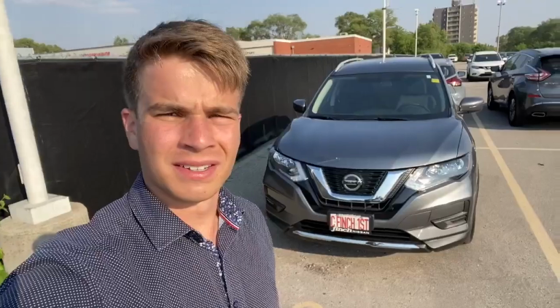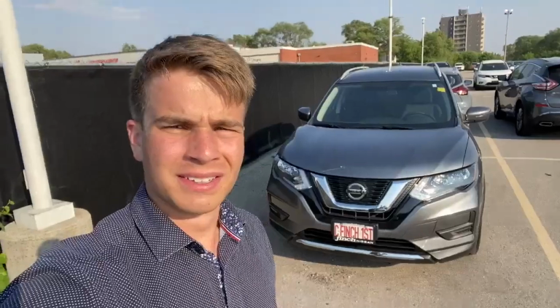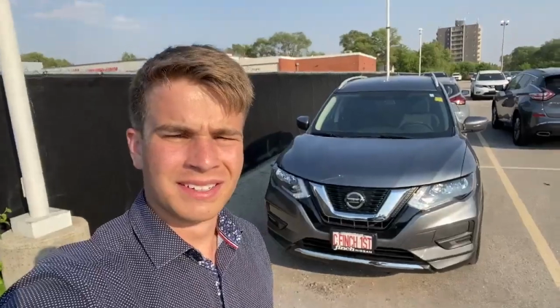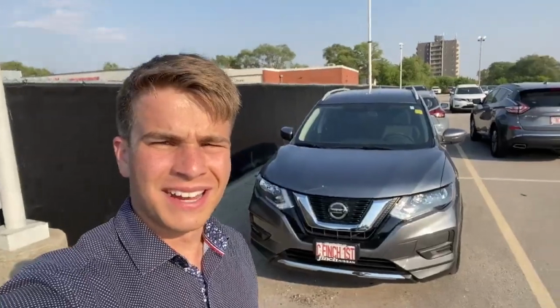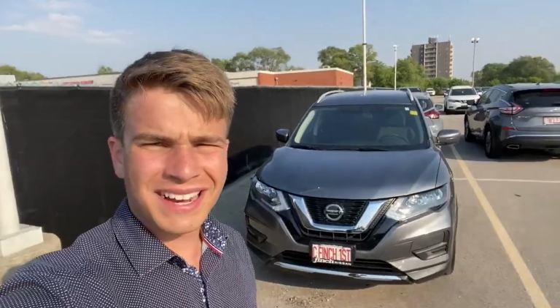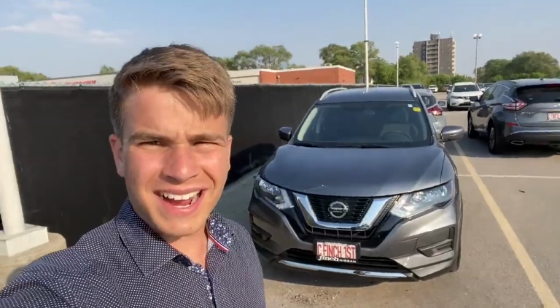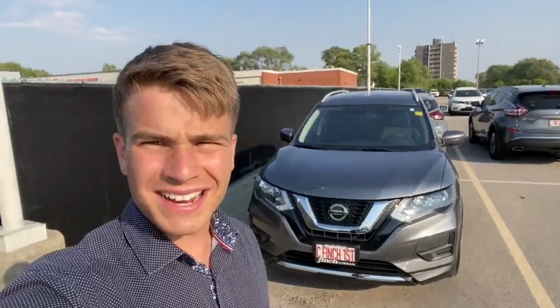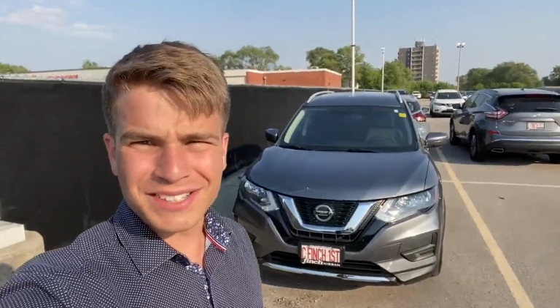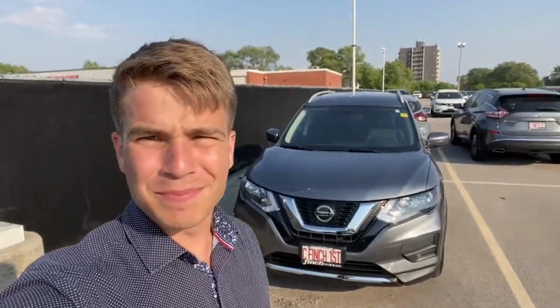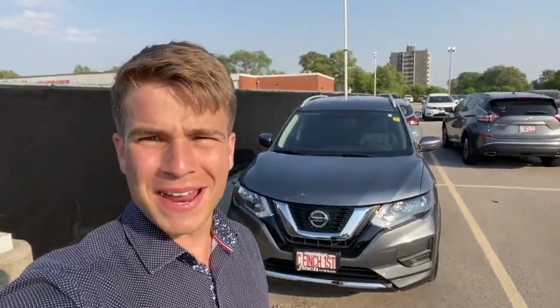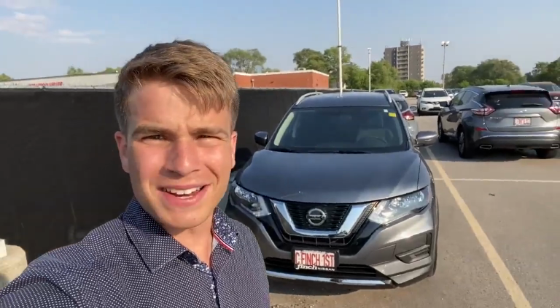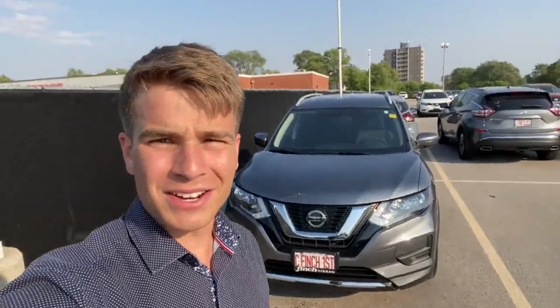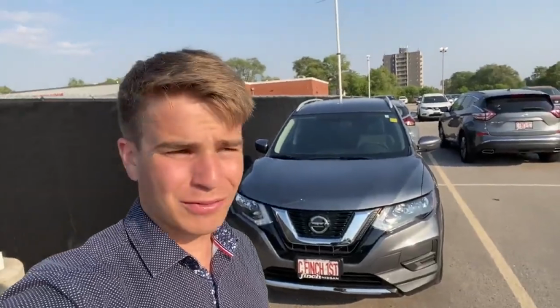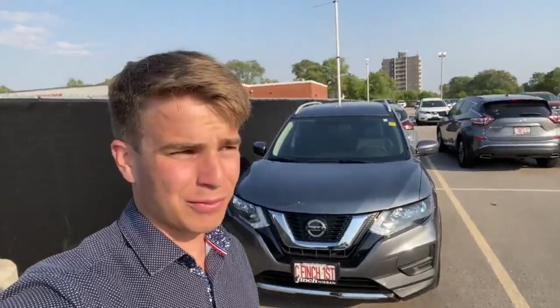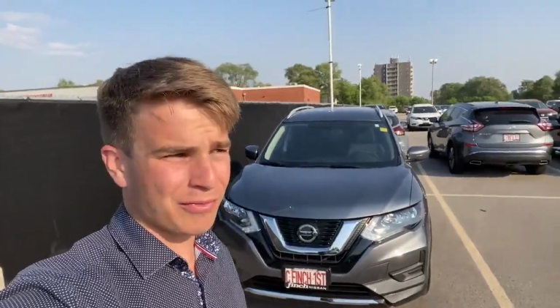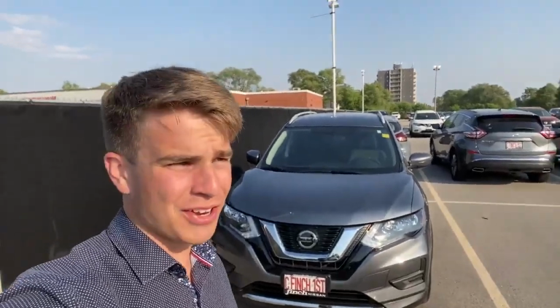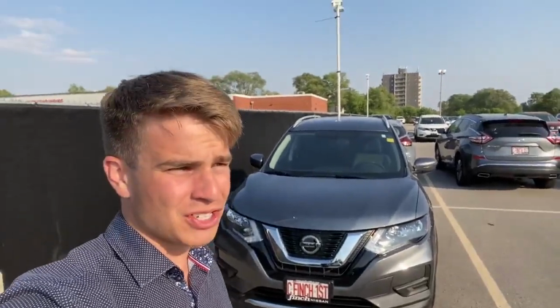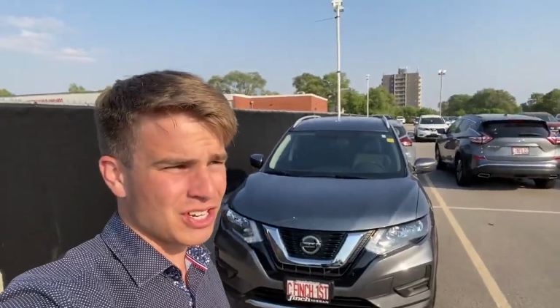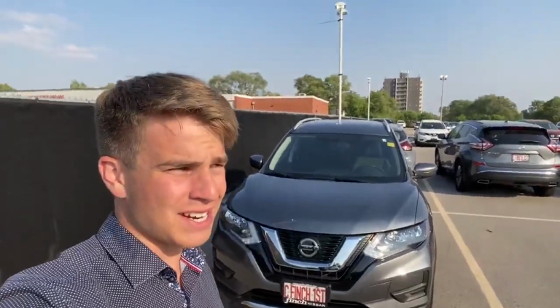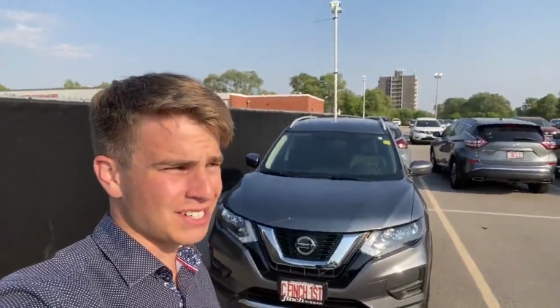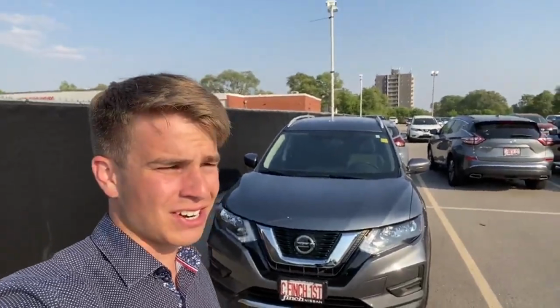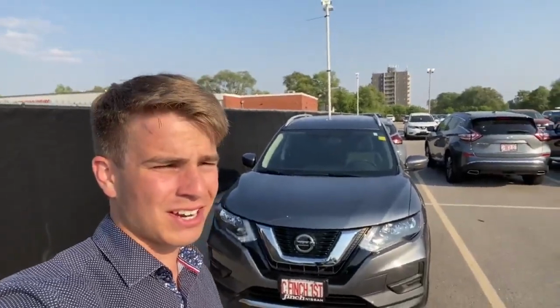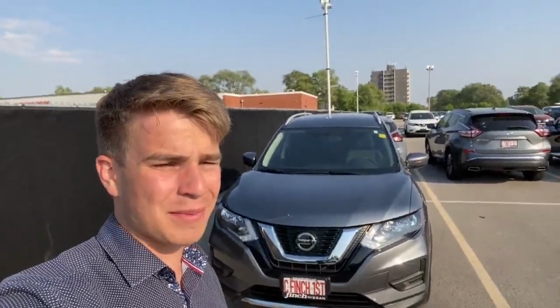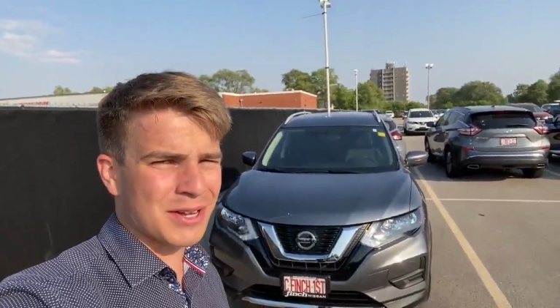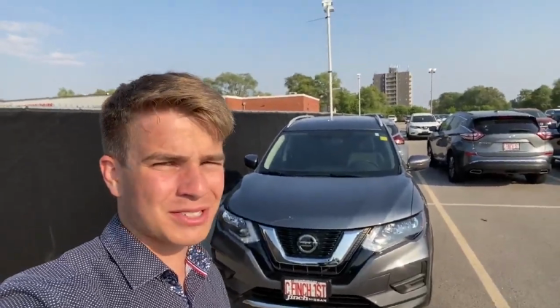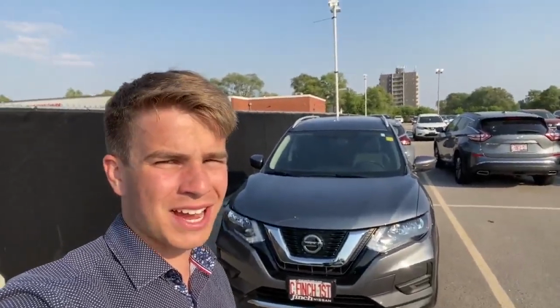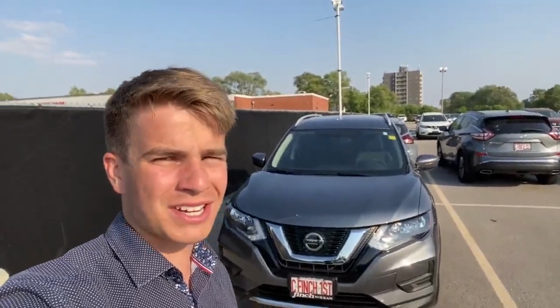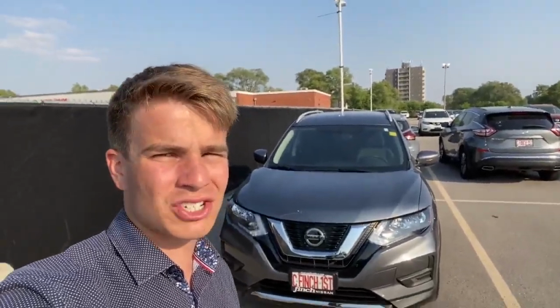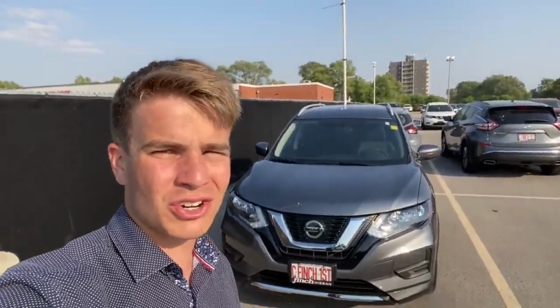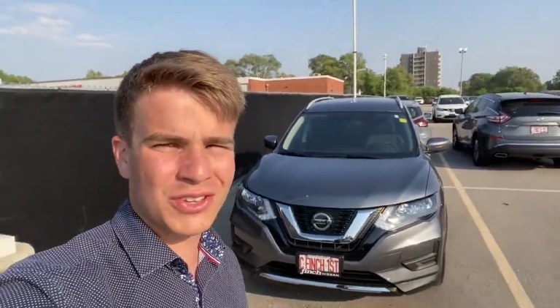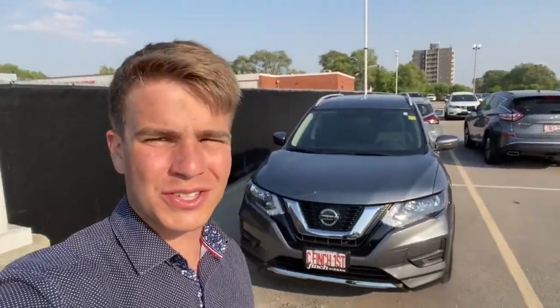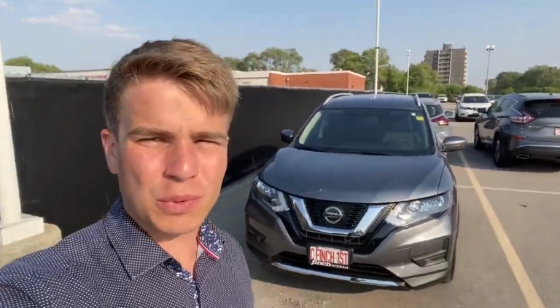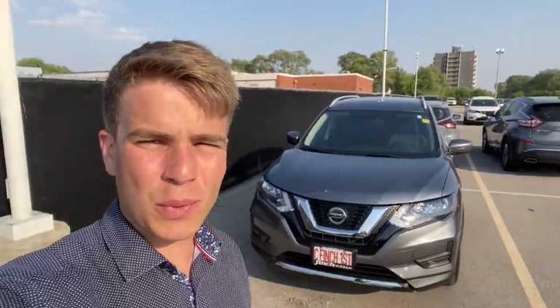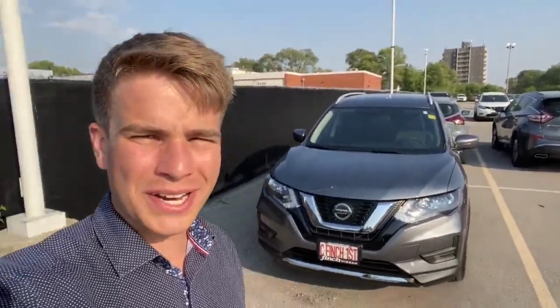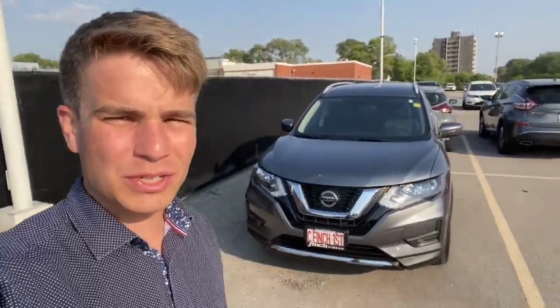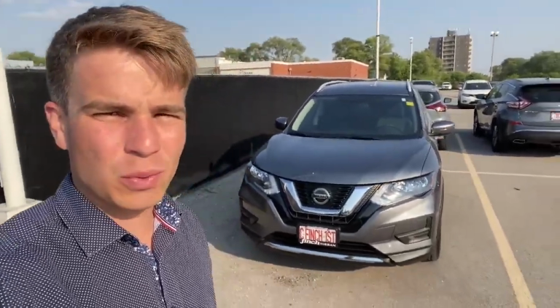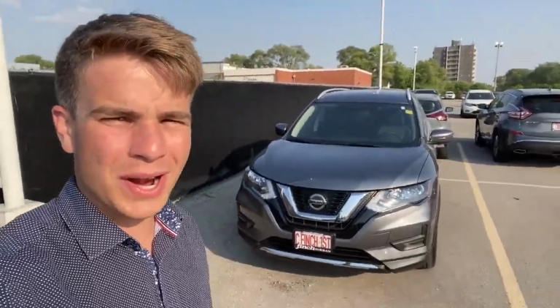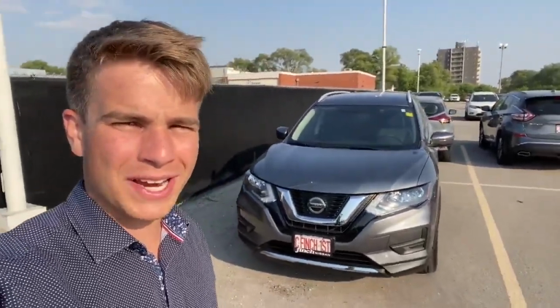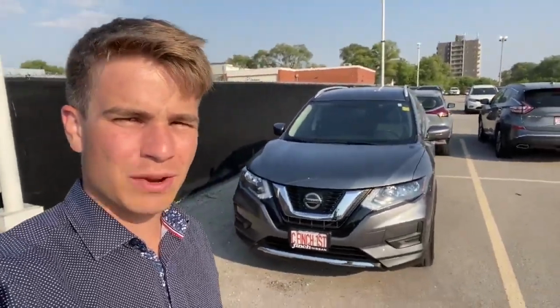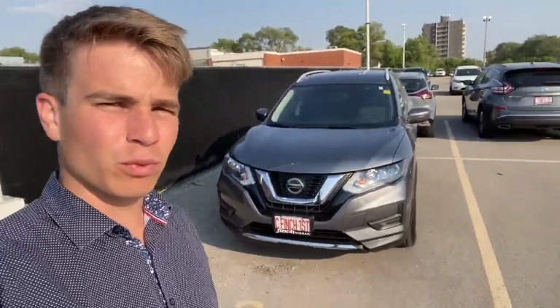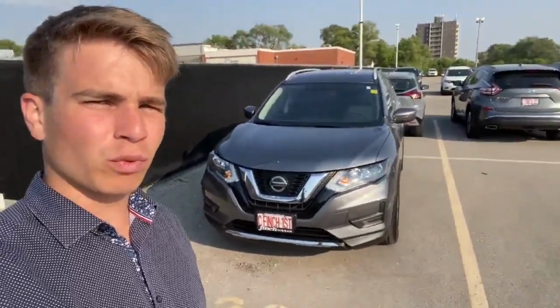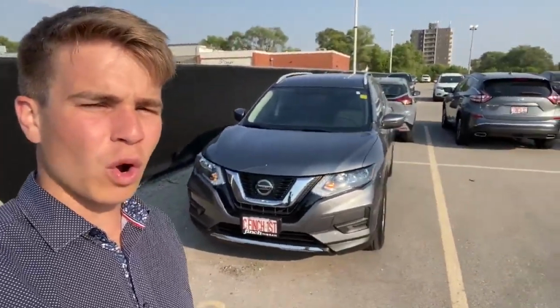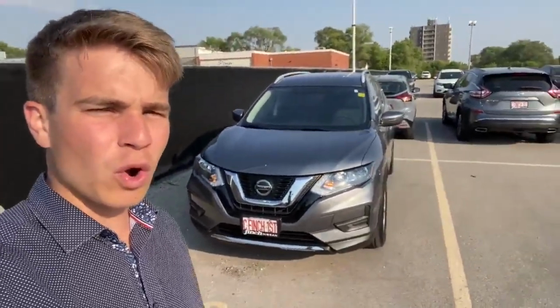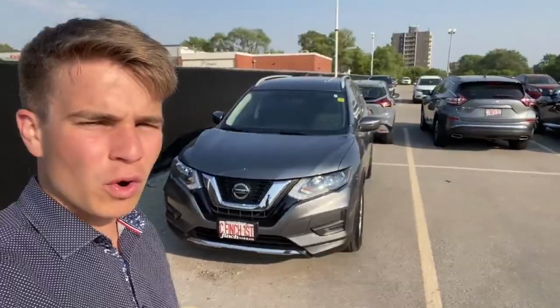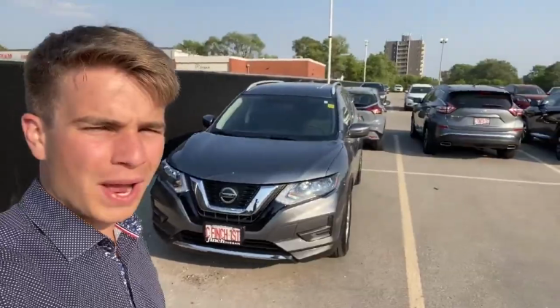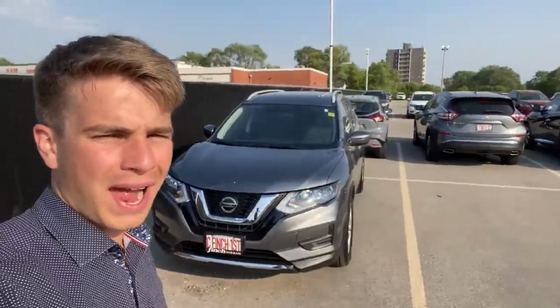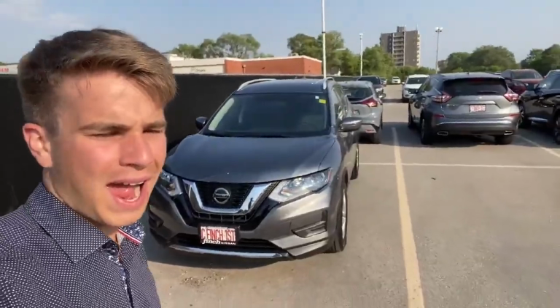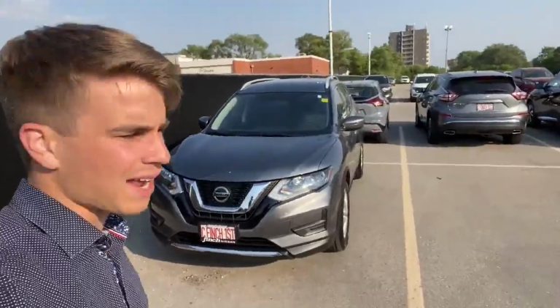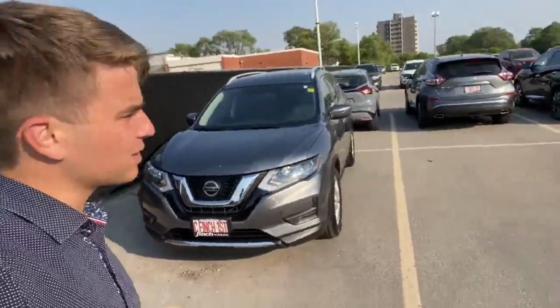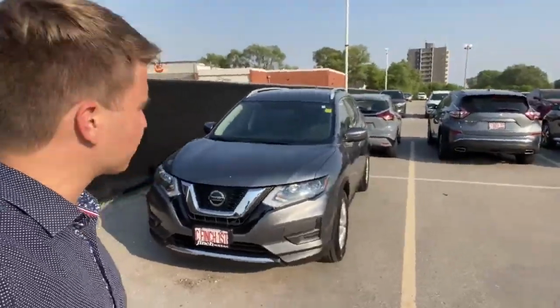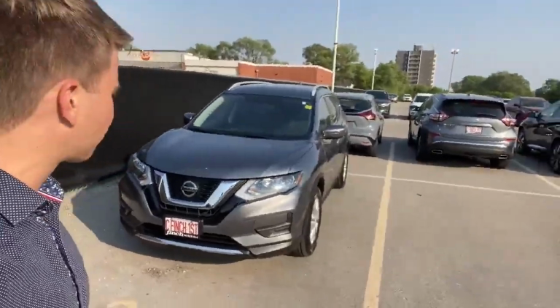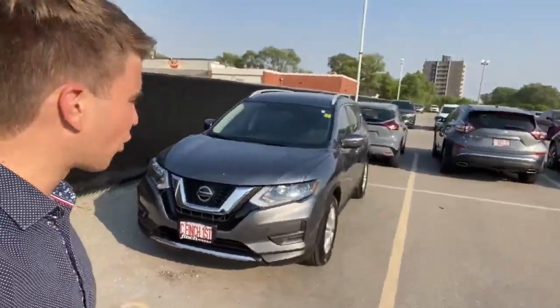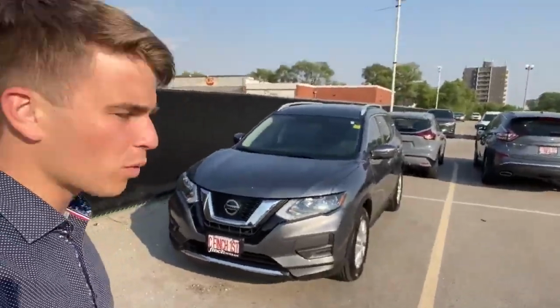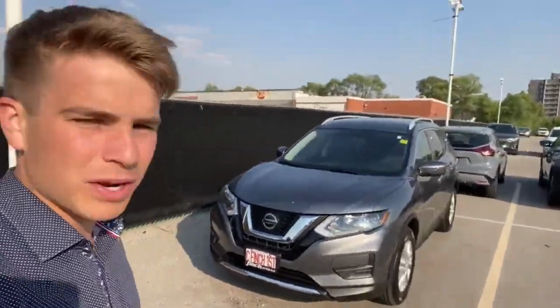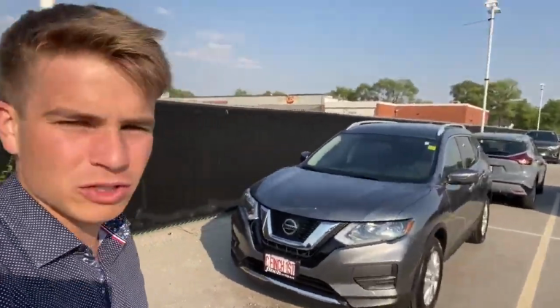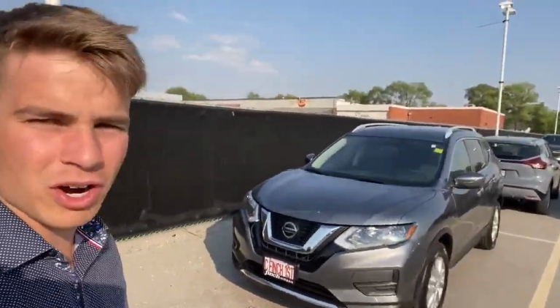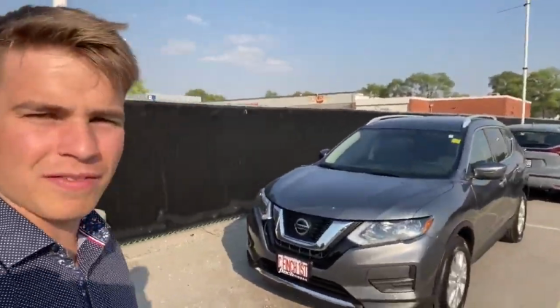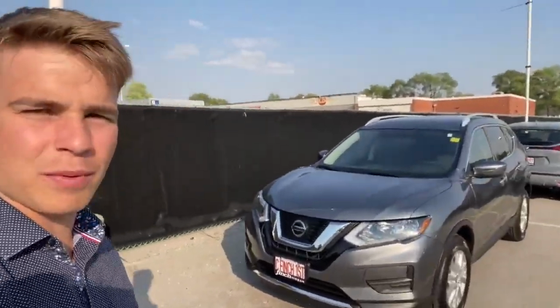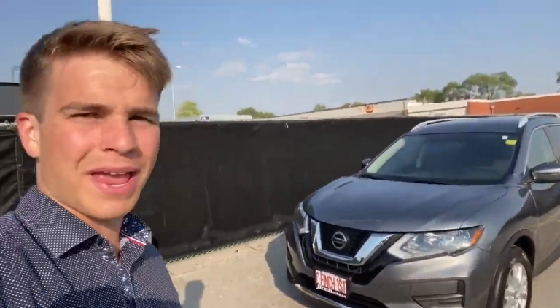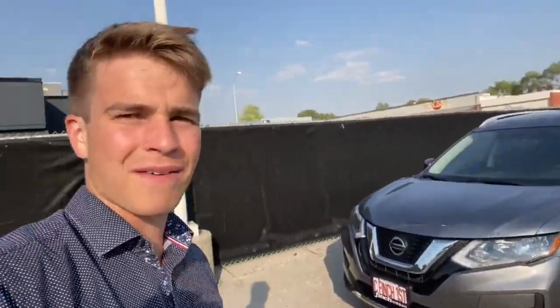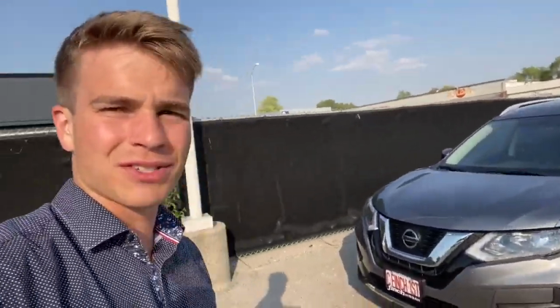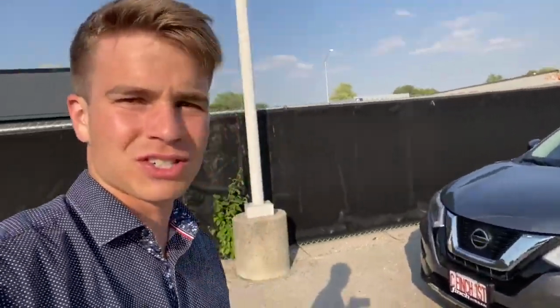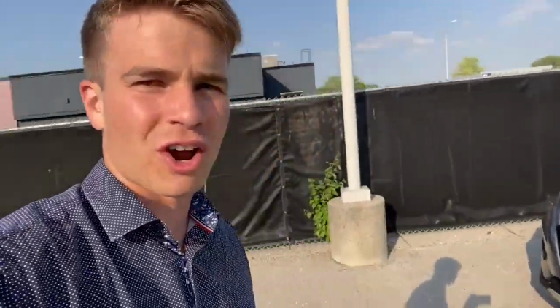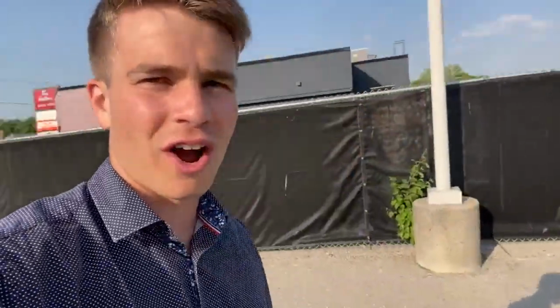Hey guys, Ben here from Finch Nissan, coming outside to show you the 2020 Rogue S front wheel drive that we have in stock.